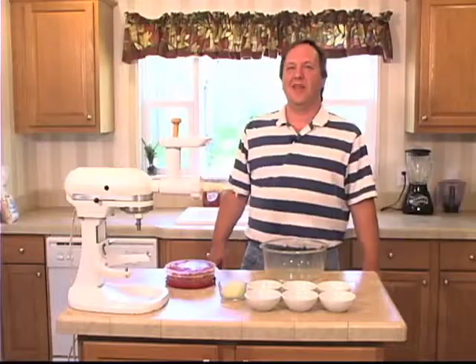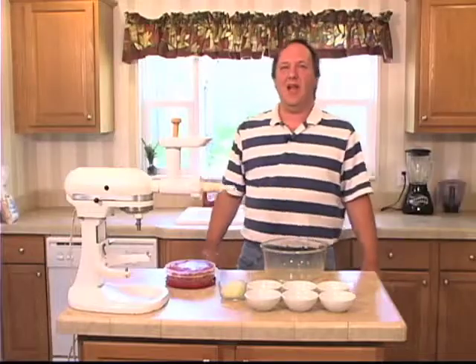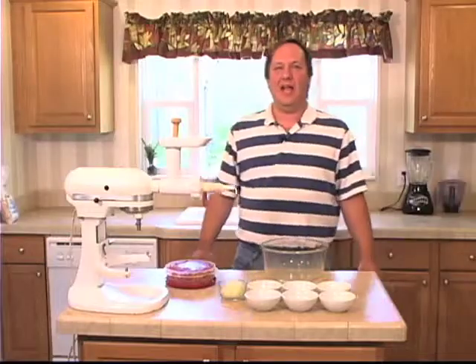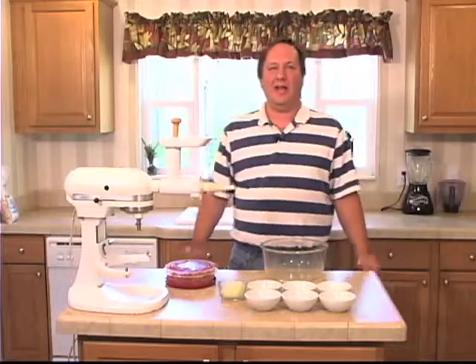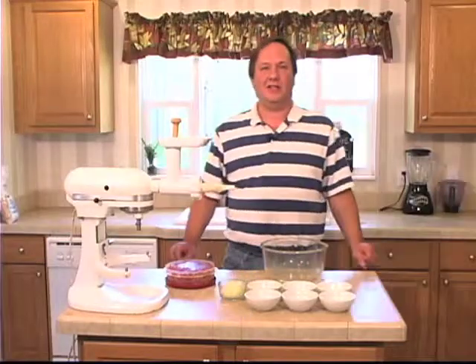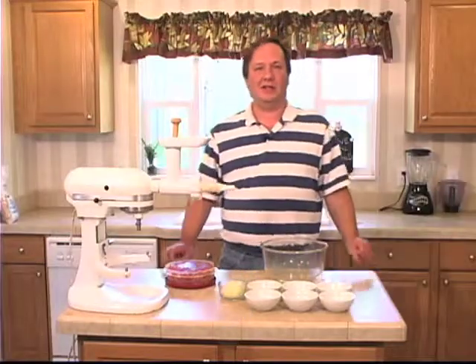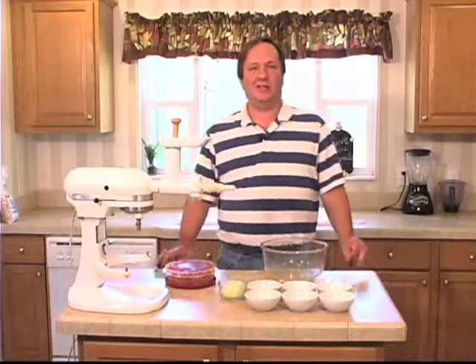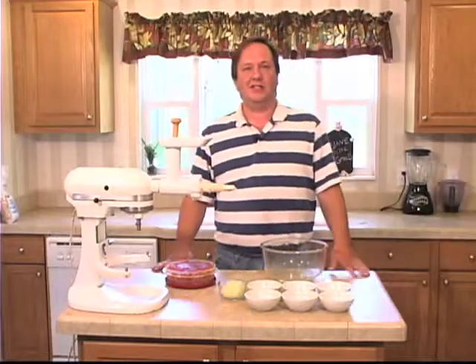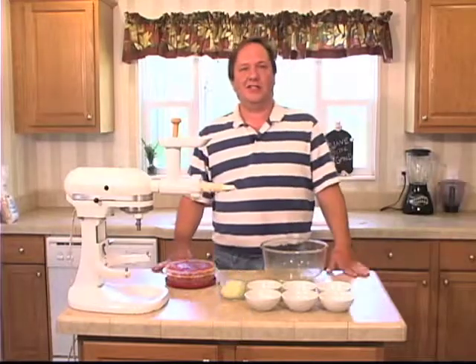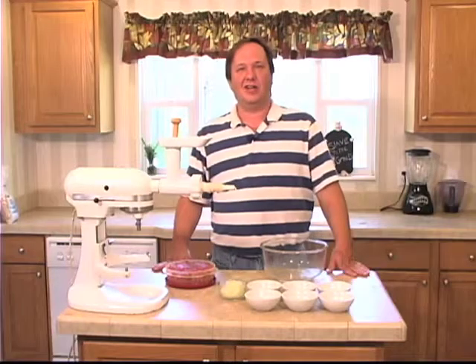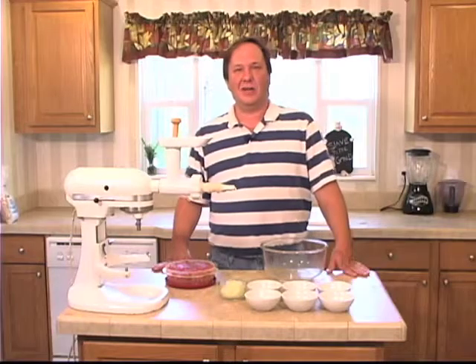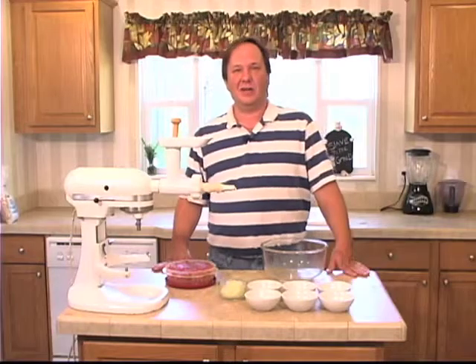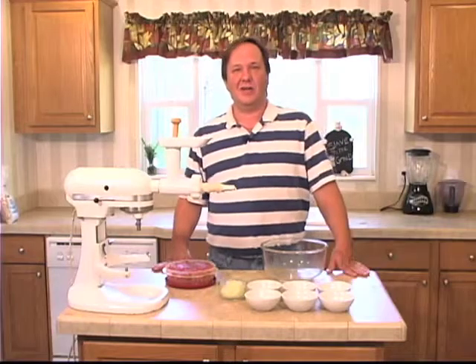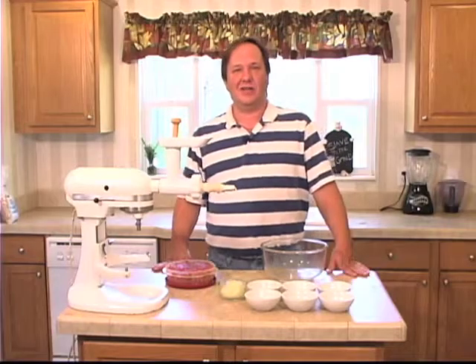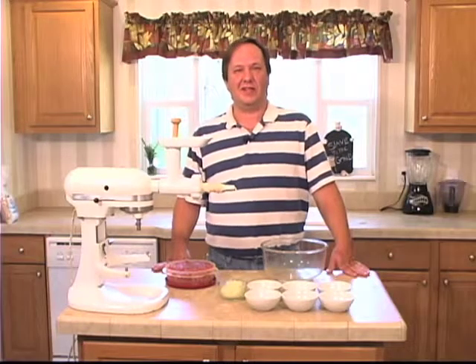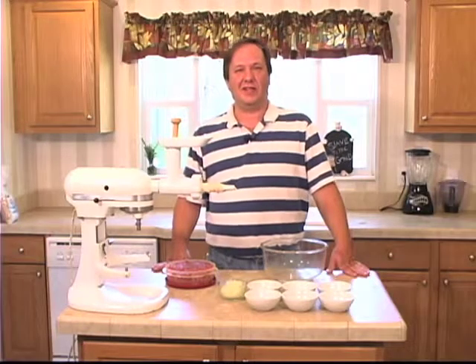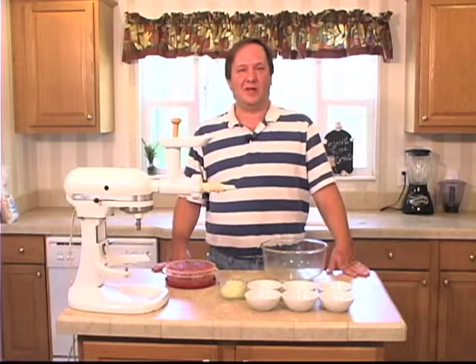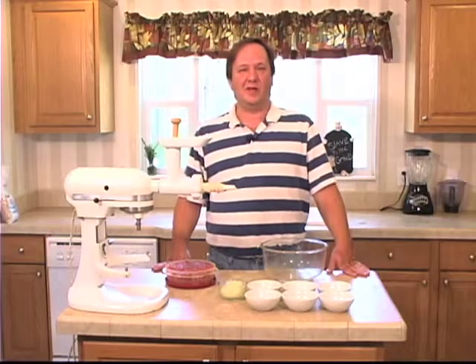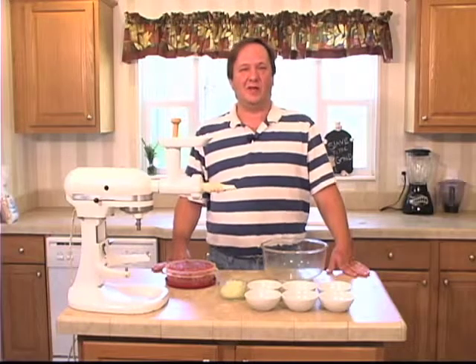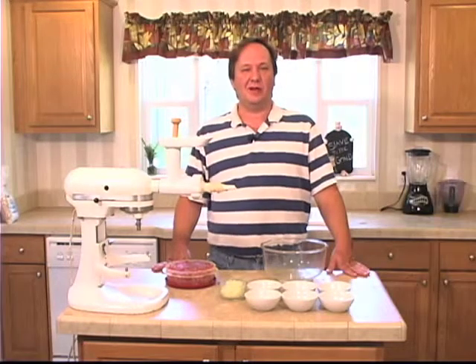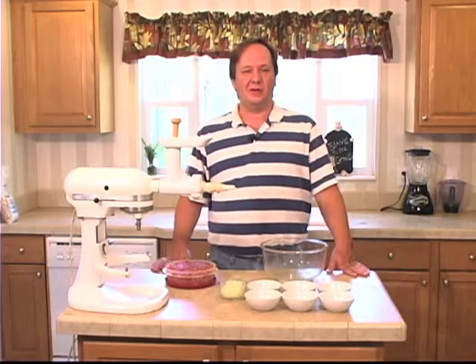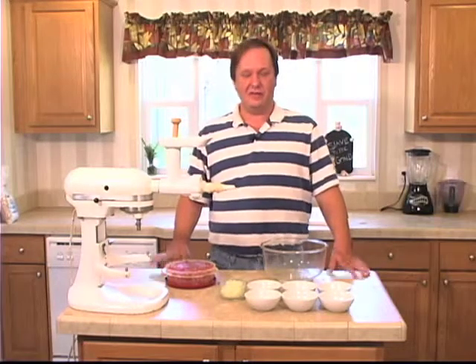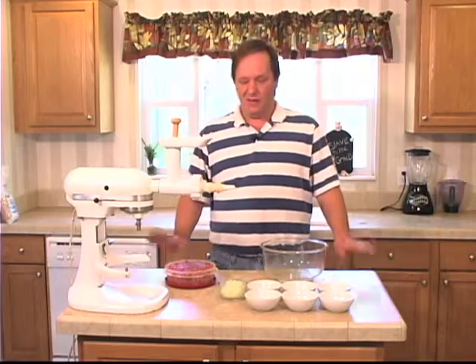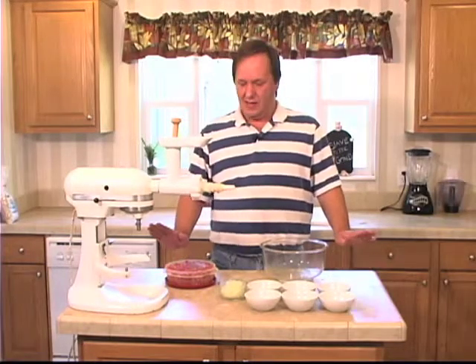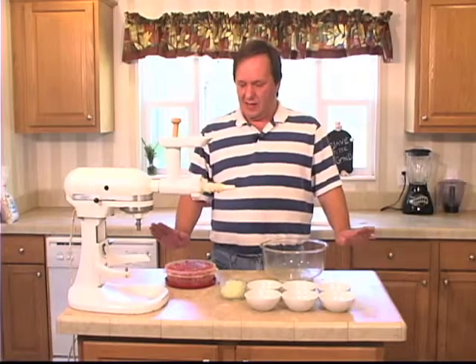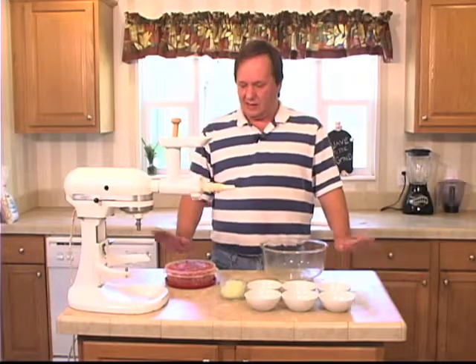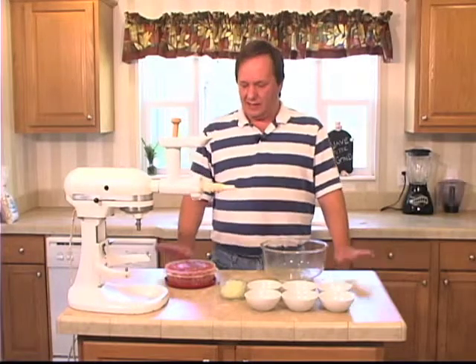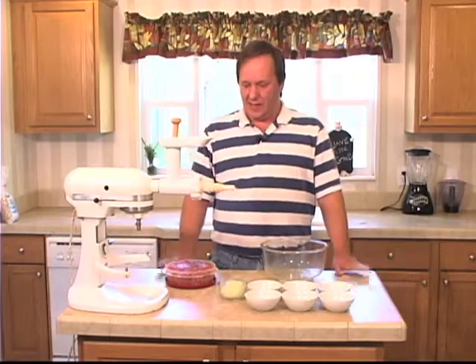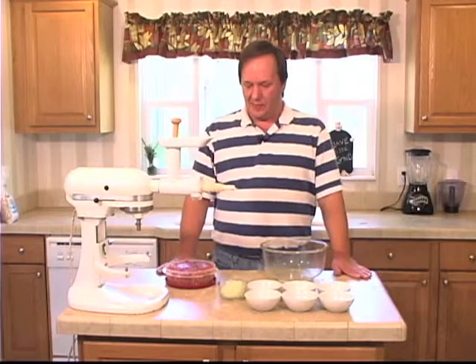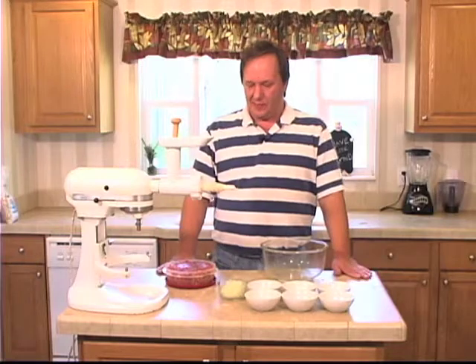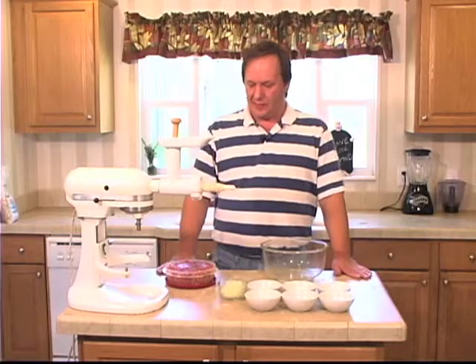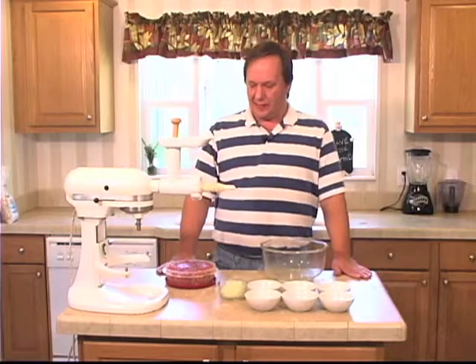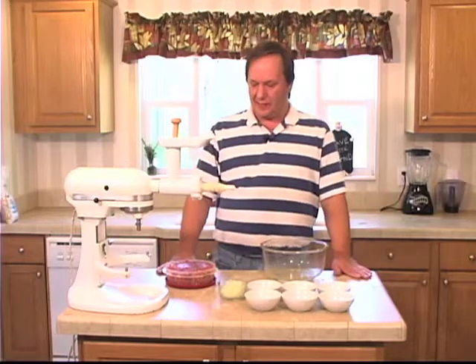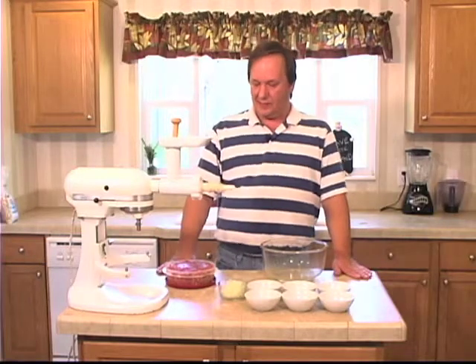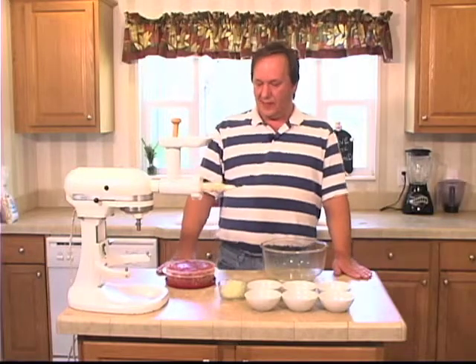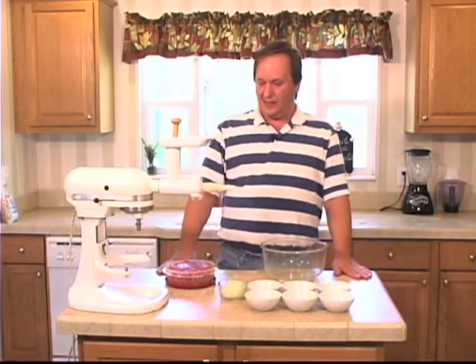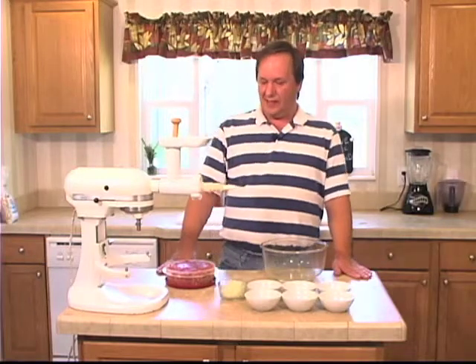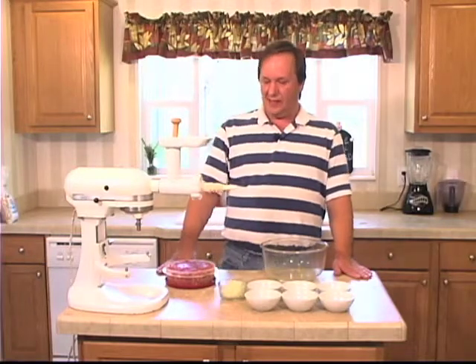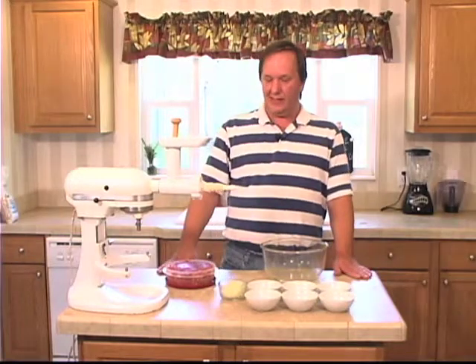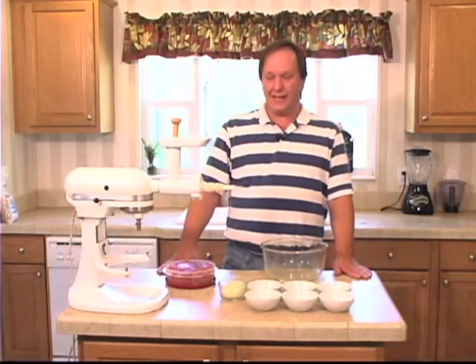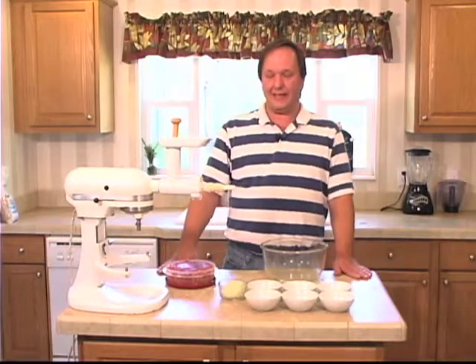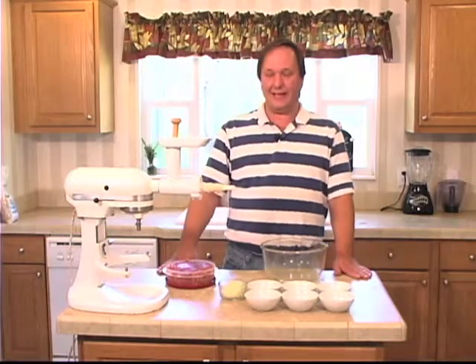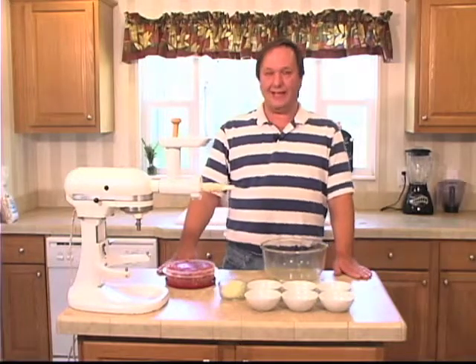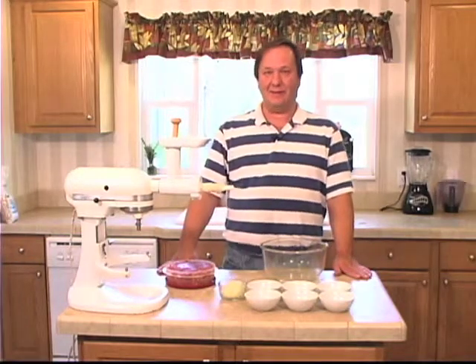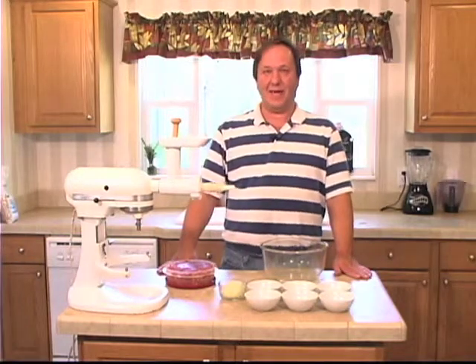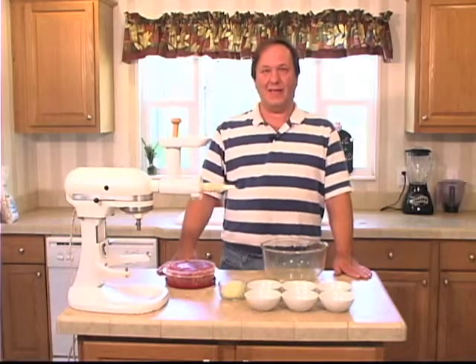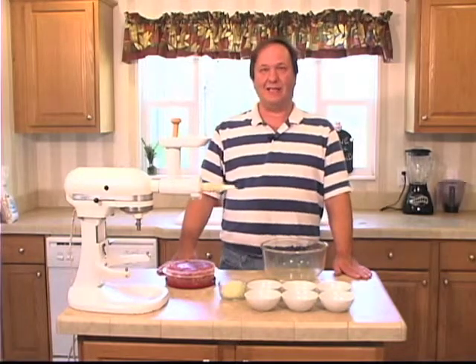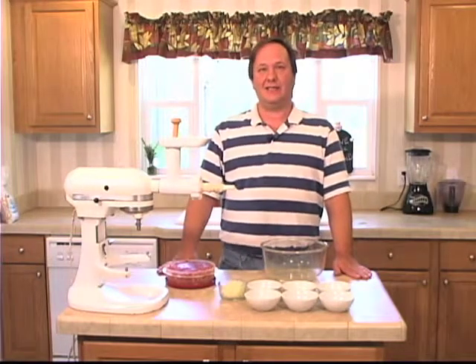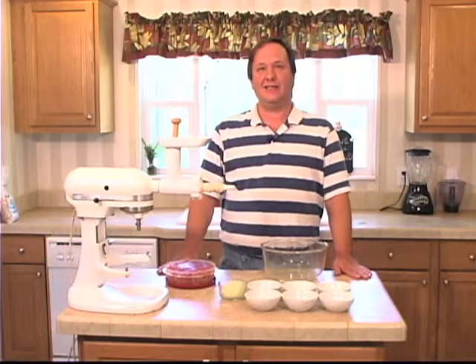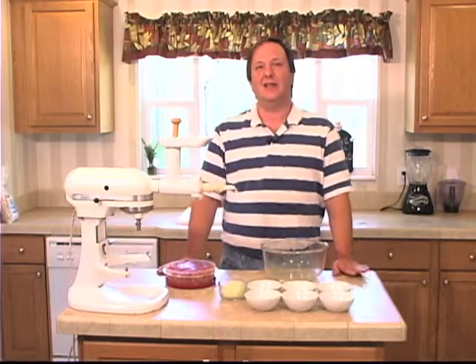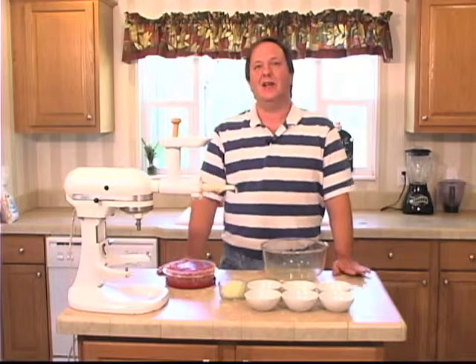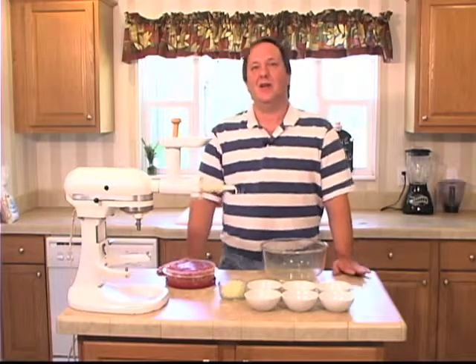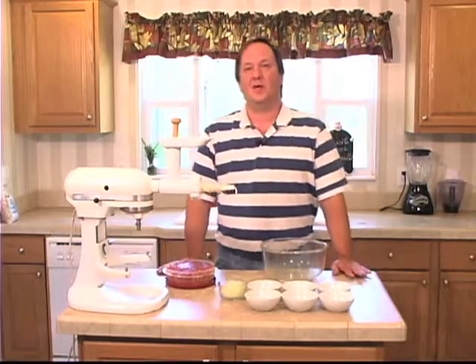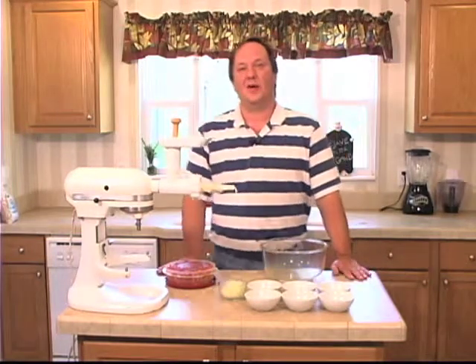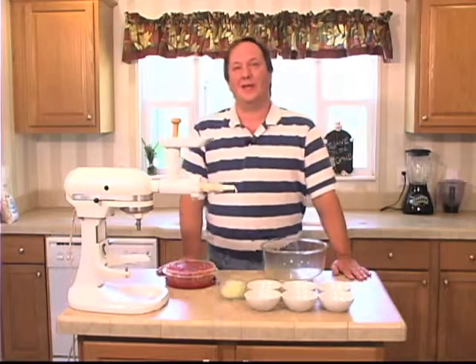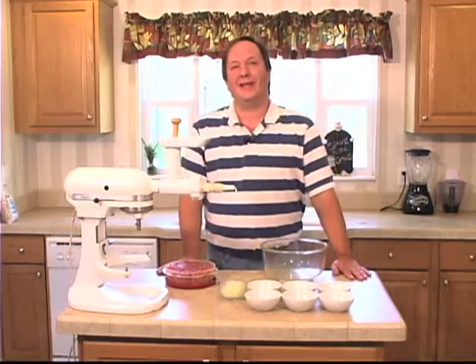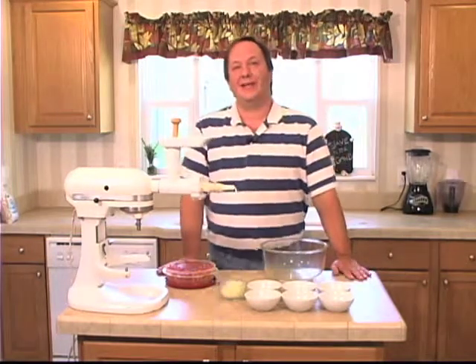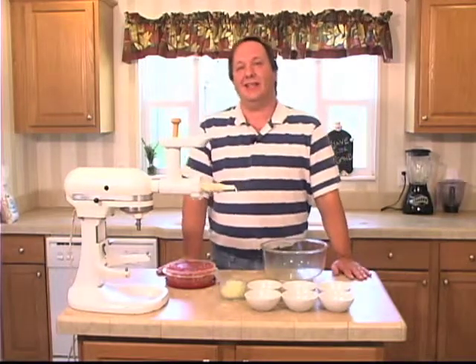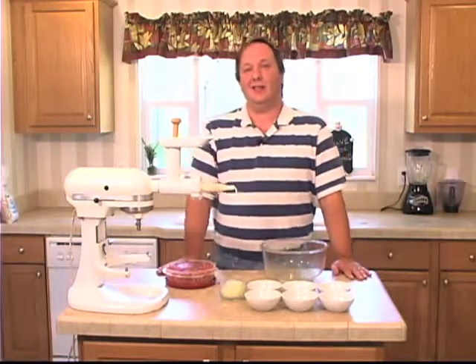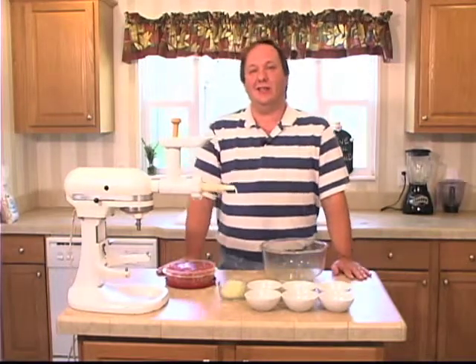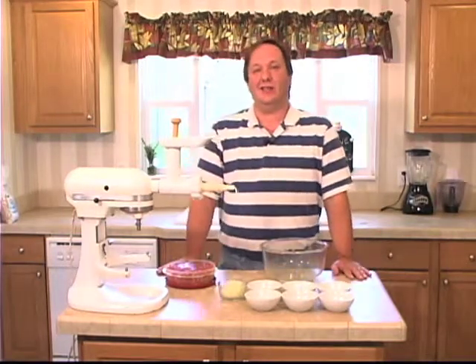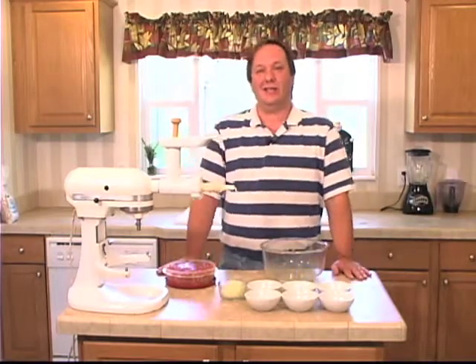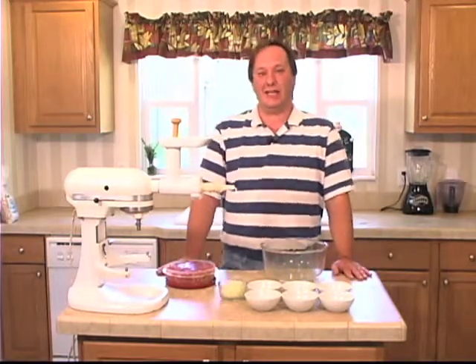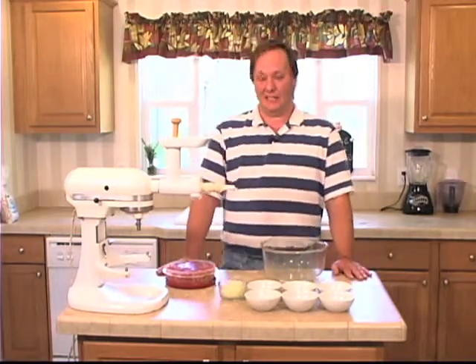How y'all doing? Sean Campbell here with Get Your Q on the Road. Today we're going to try something a little outside the box — we're going to make a gyro sausage.